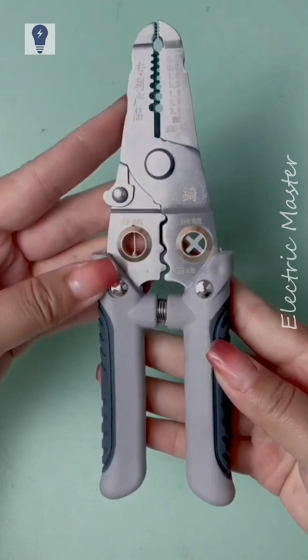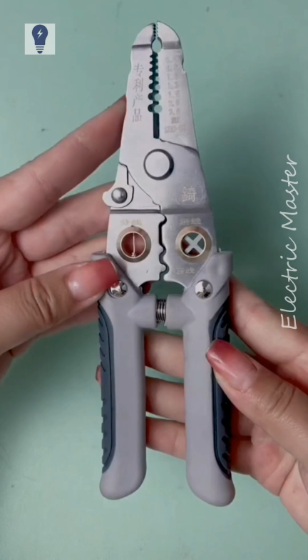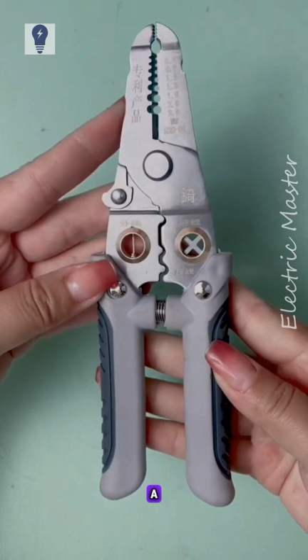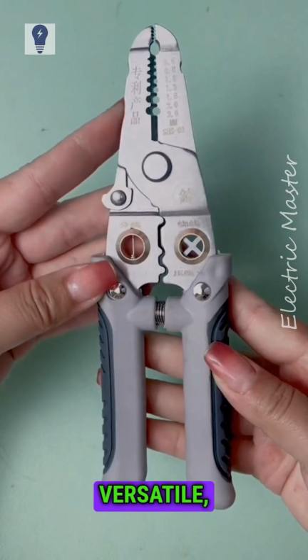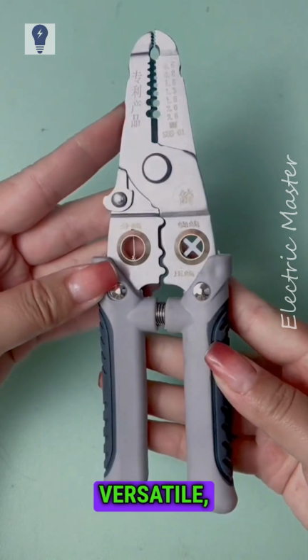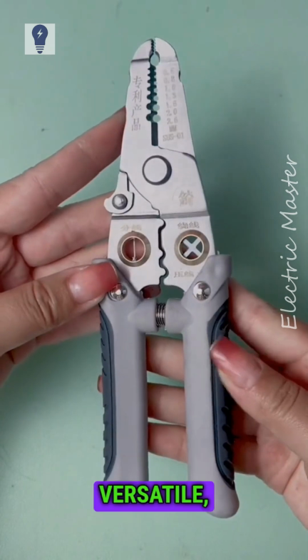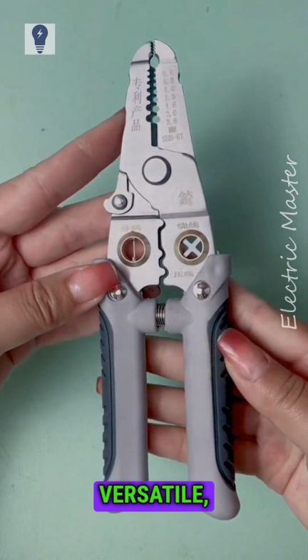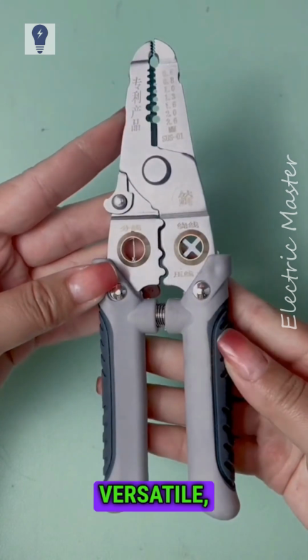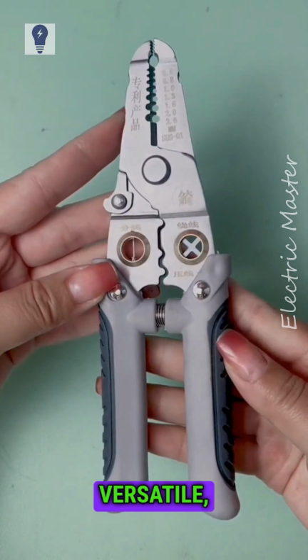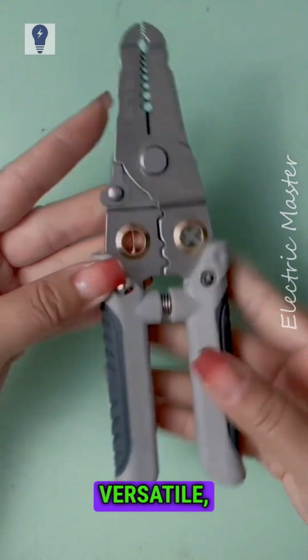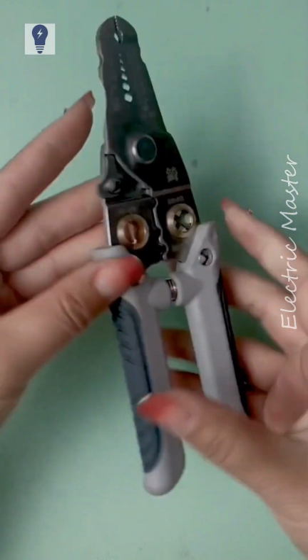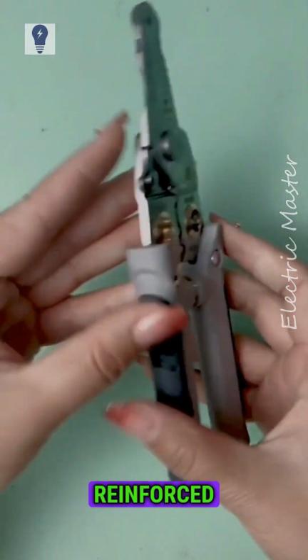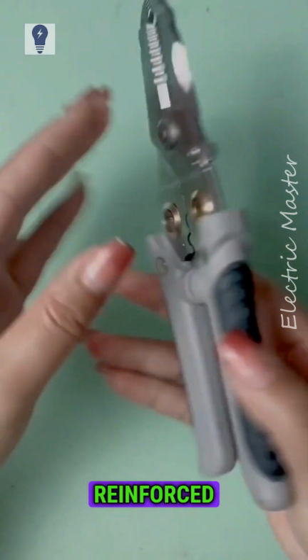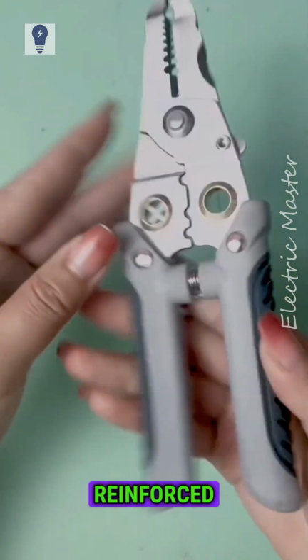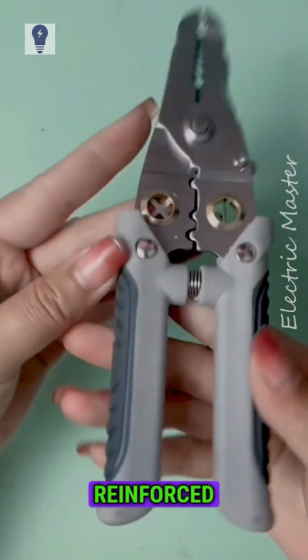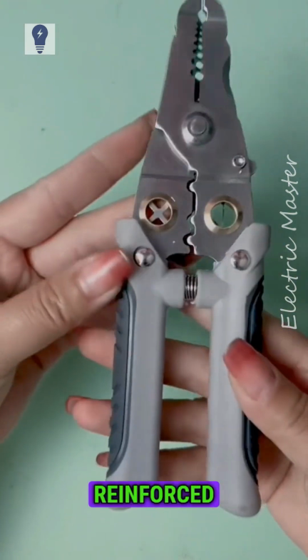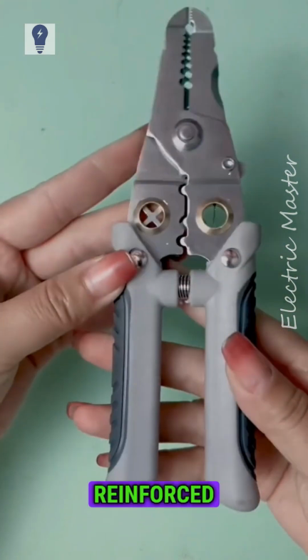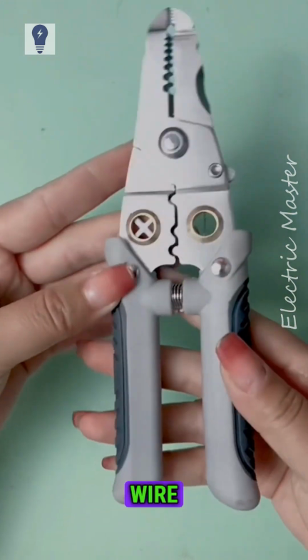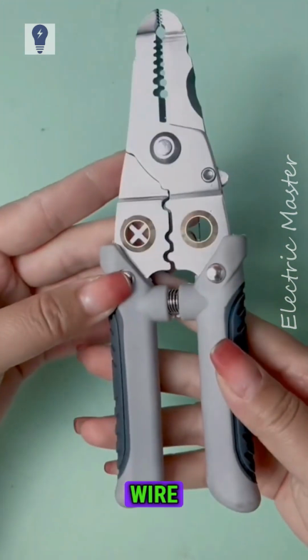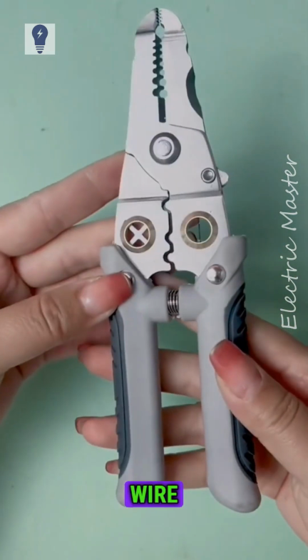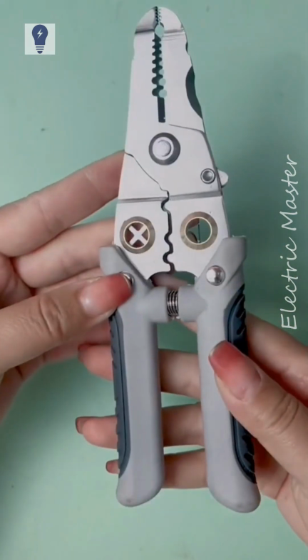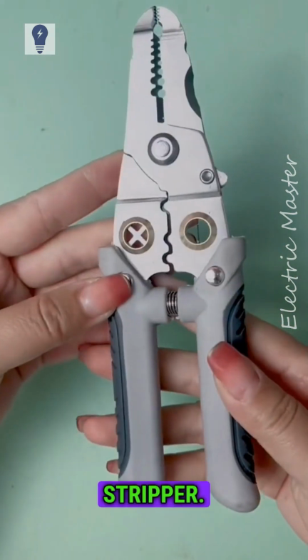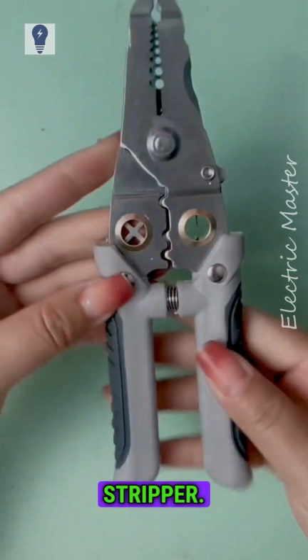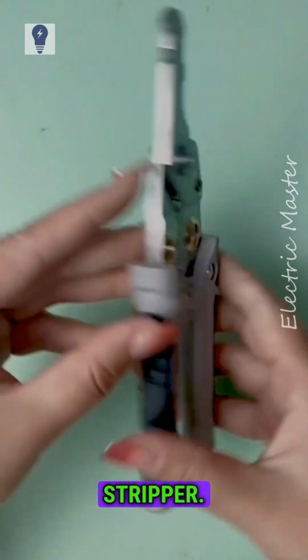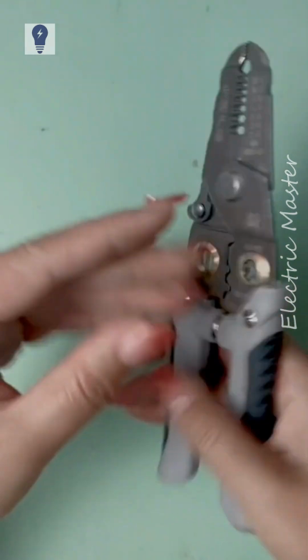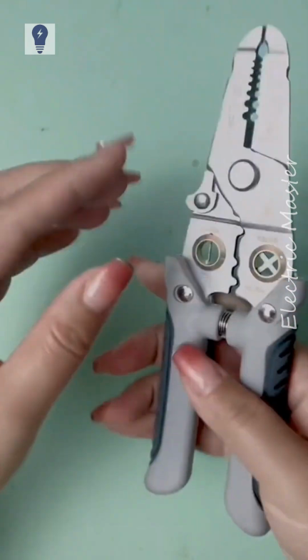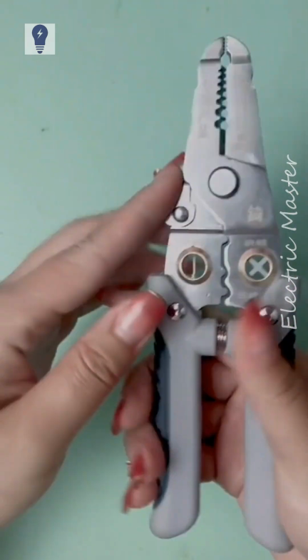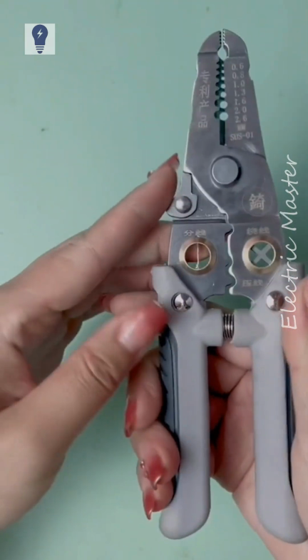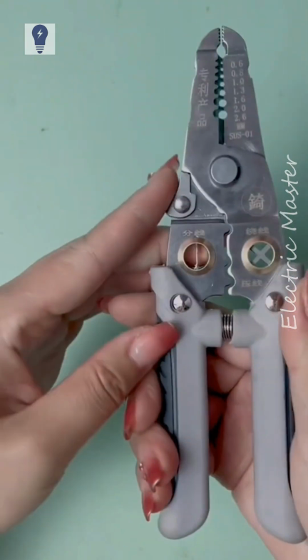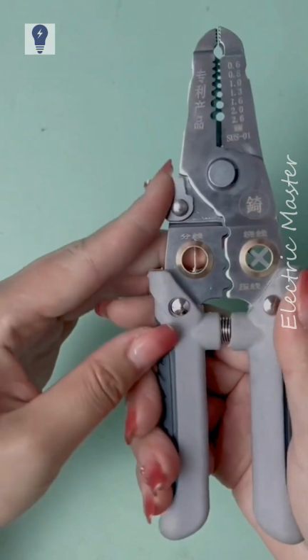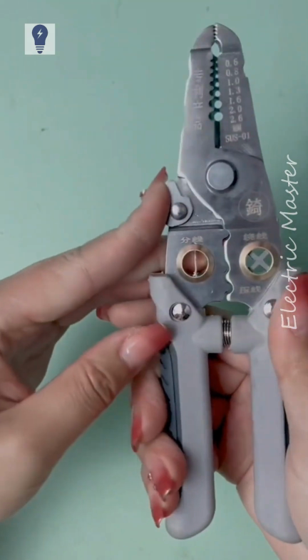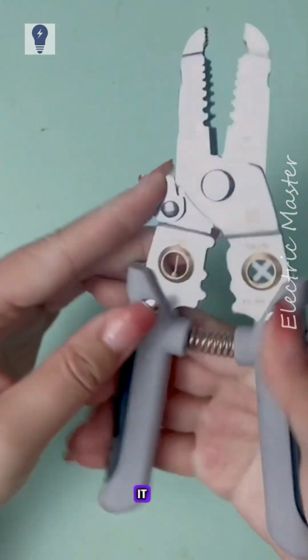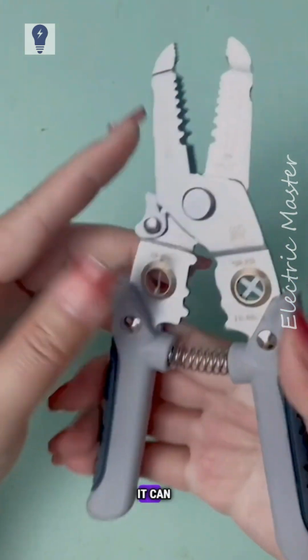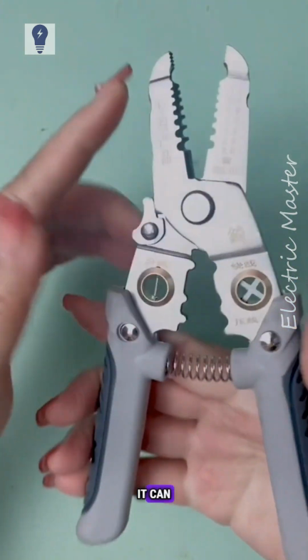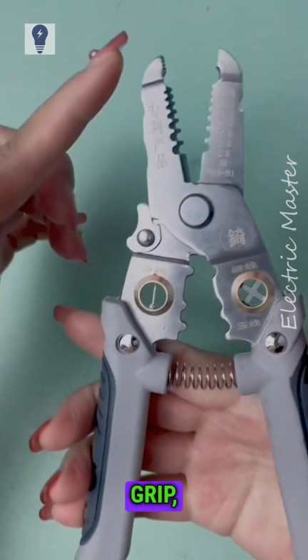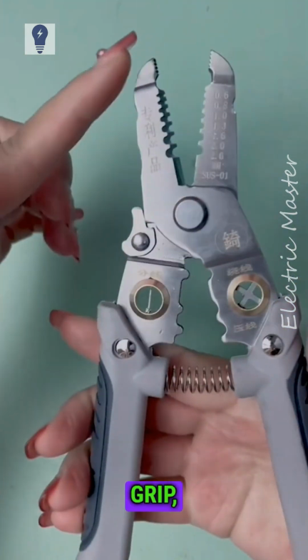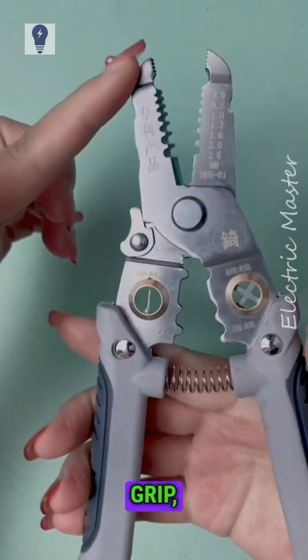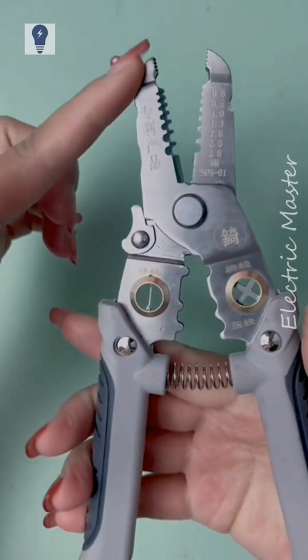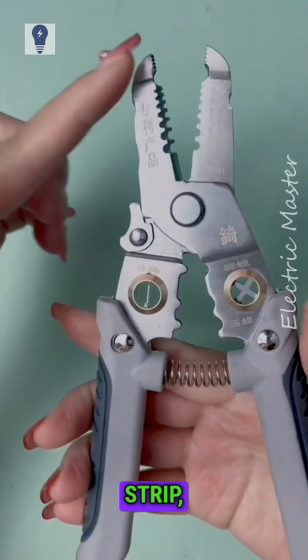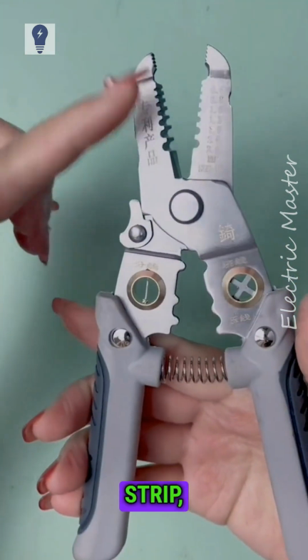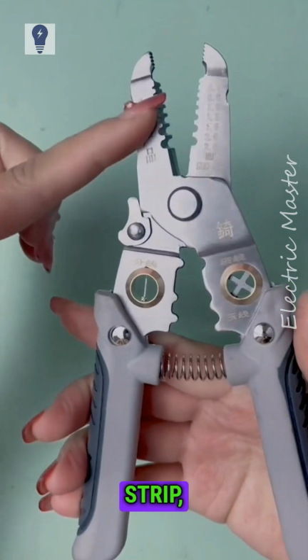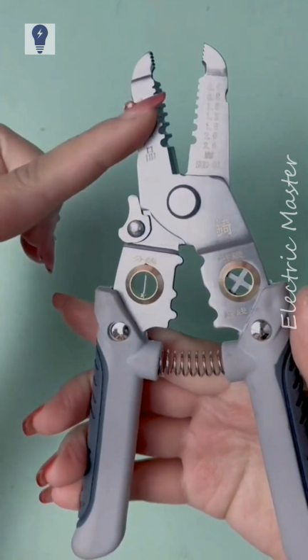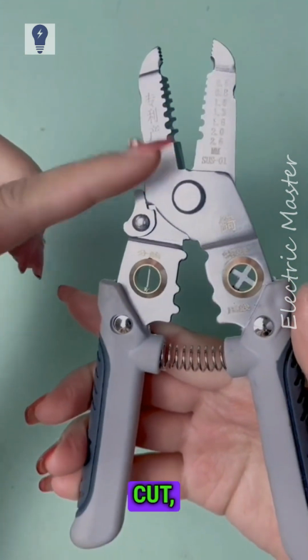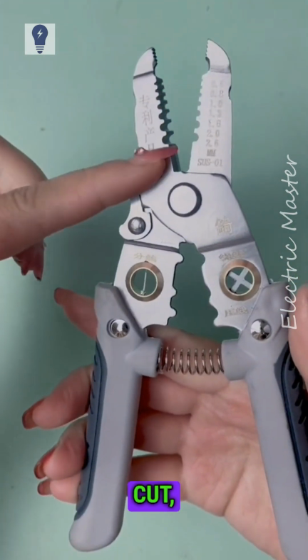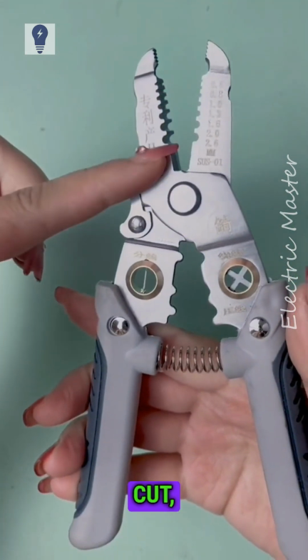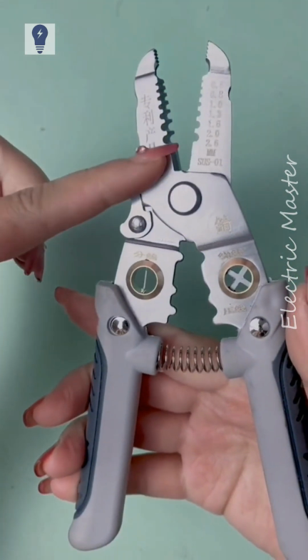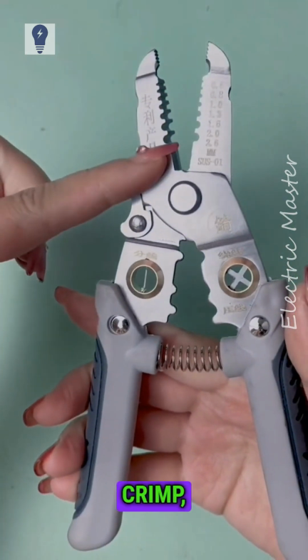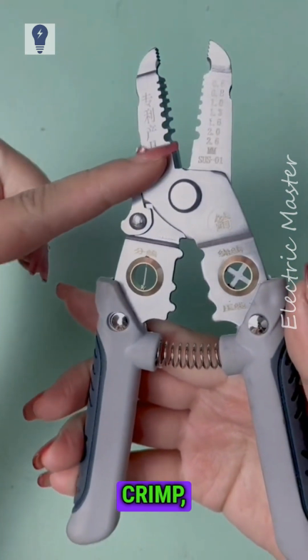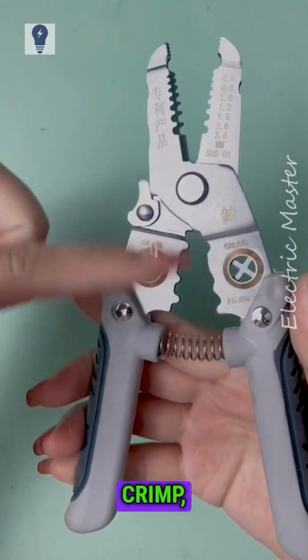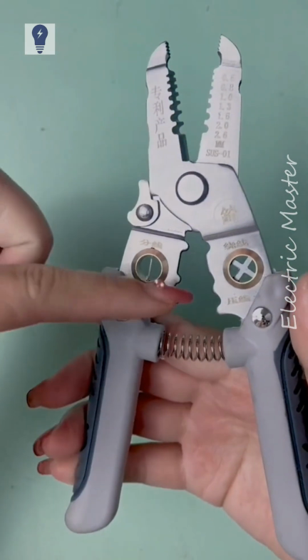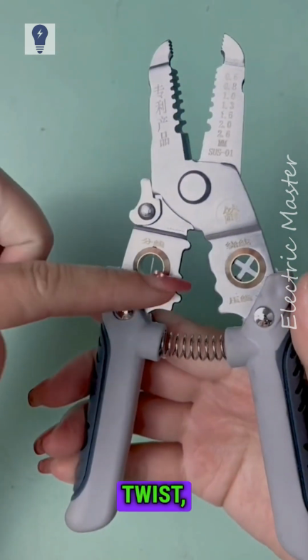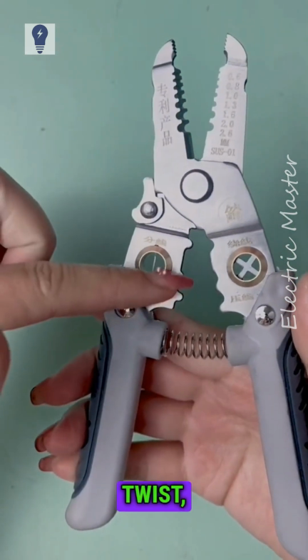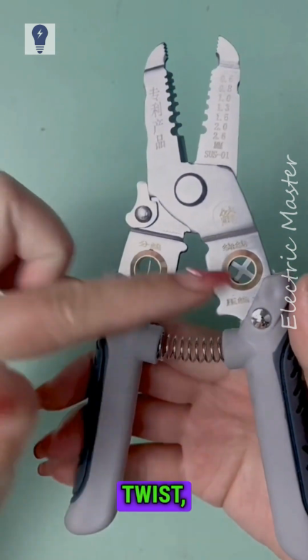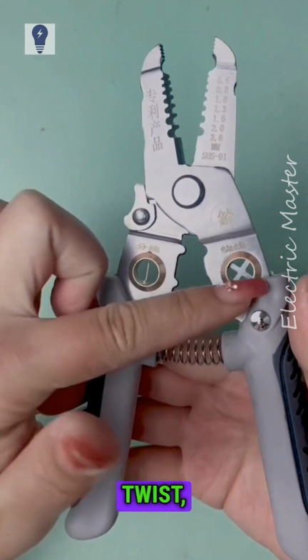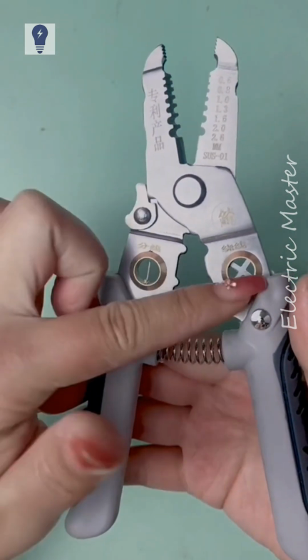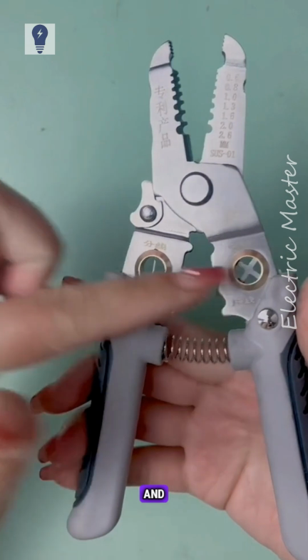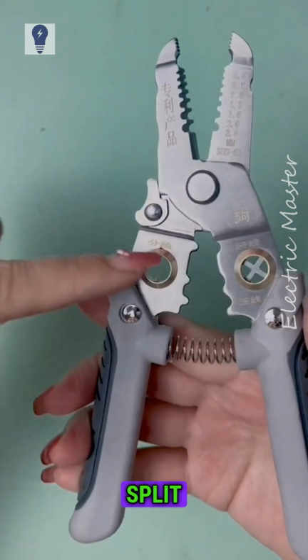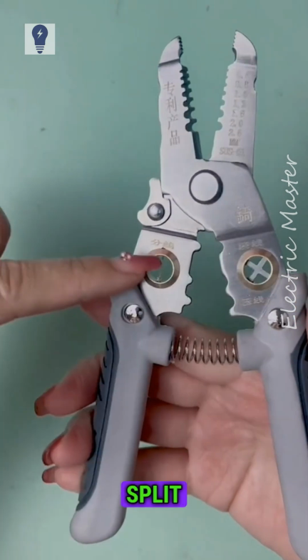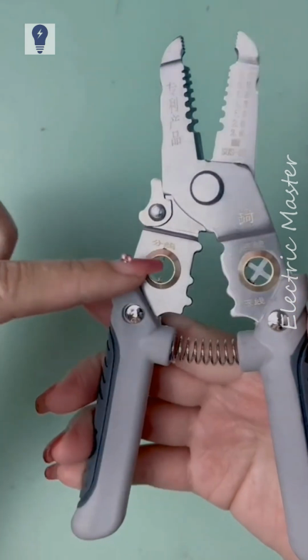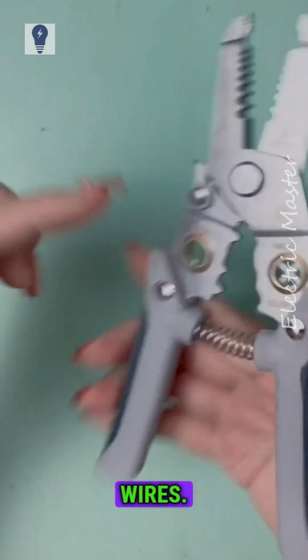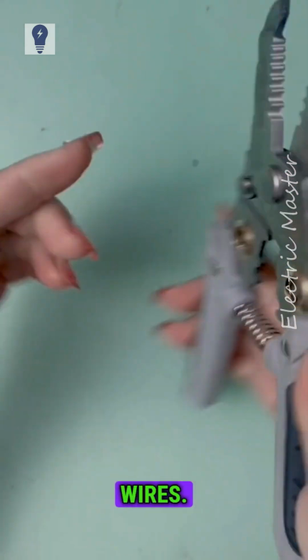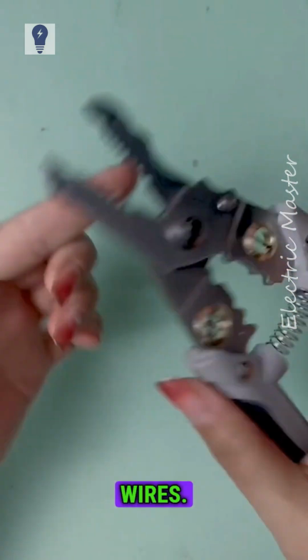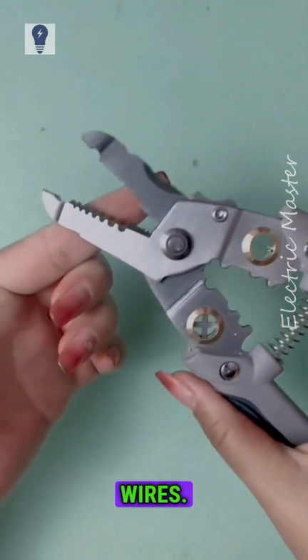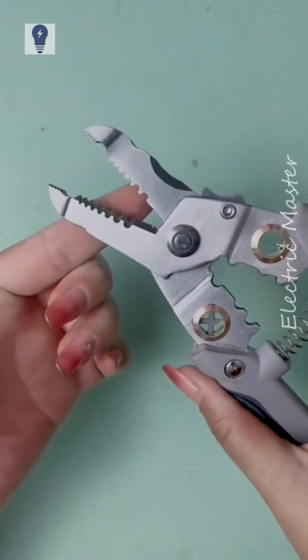A versatile reinforced wire stripper. It can grip, strip, cut, crimp, twist and split wires.